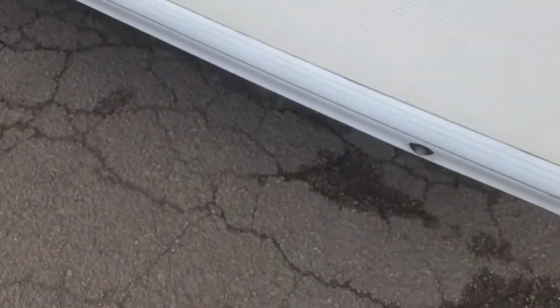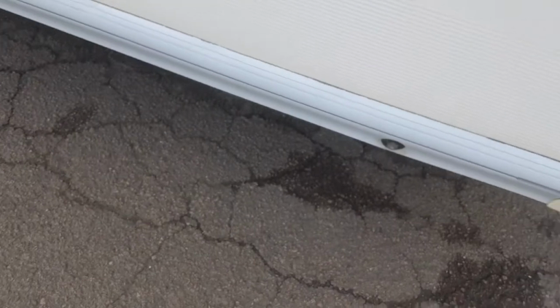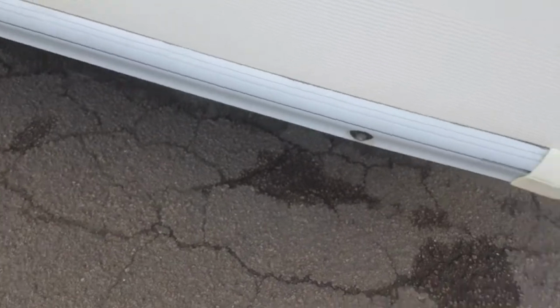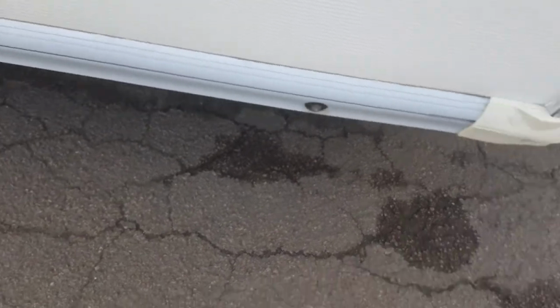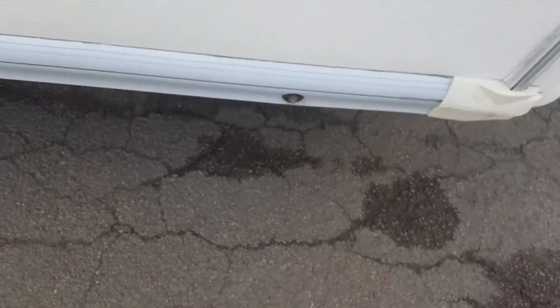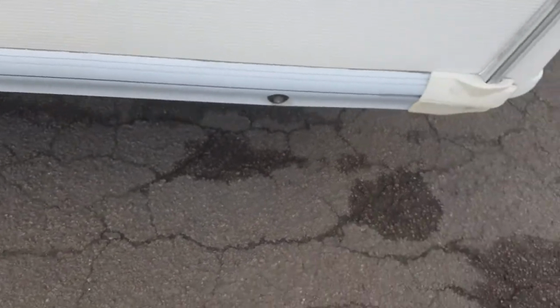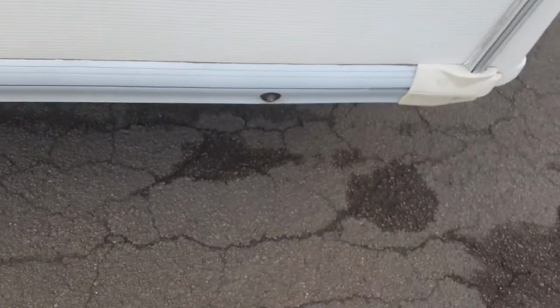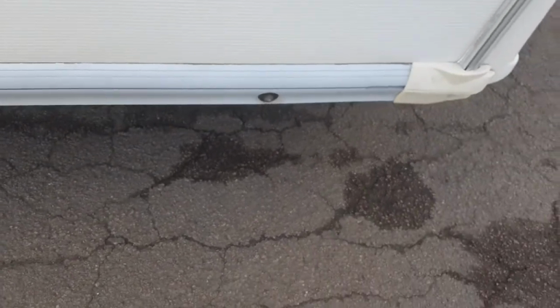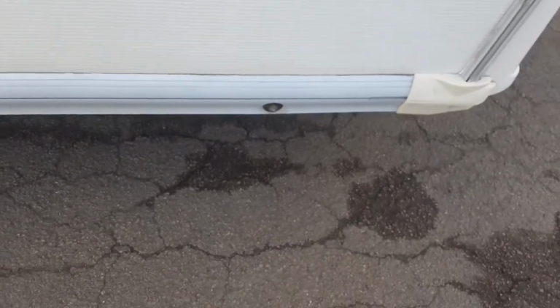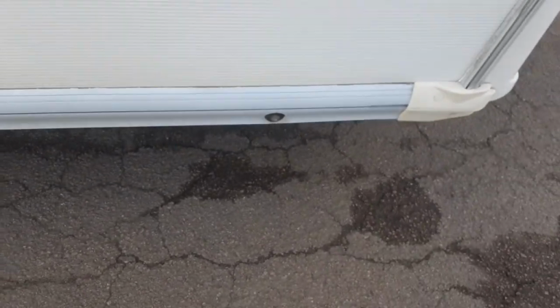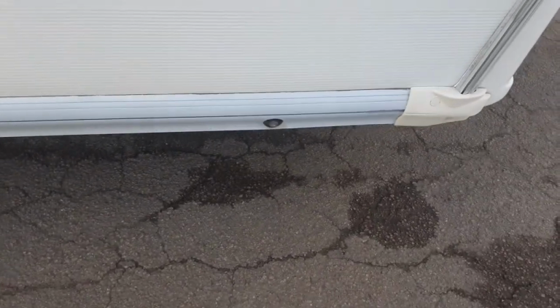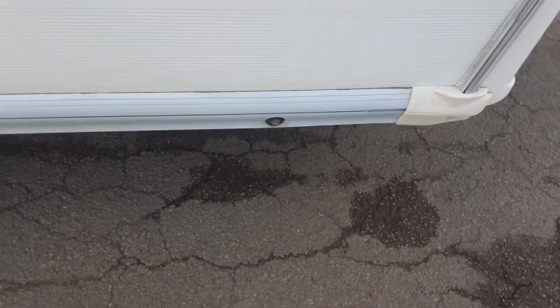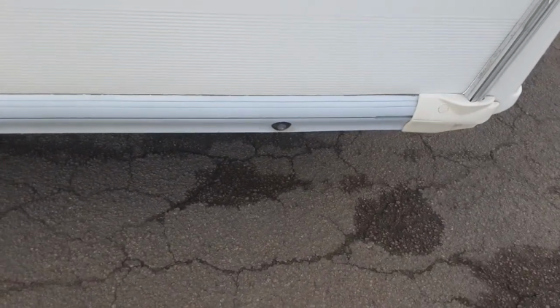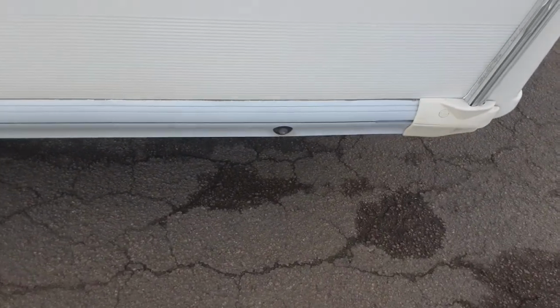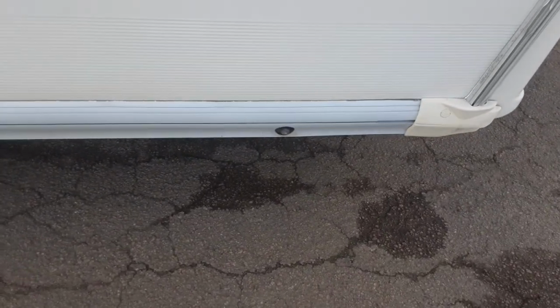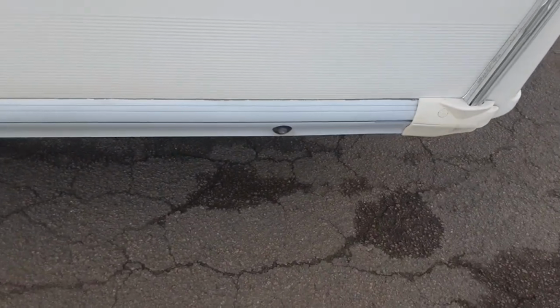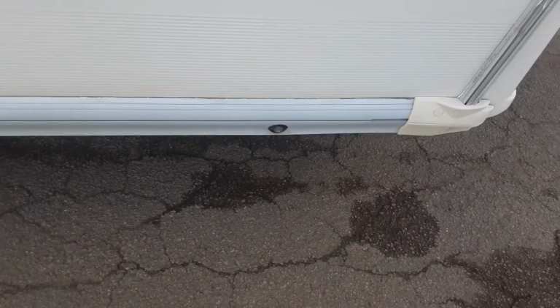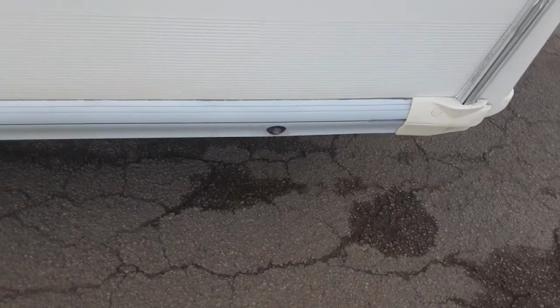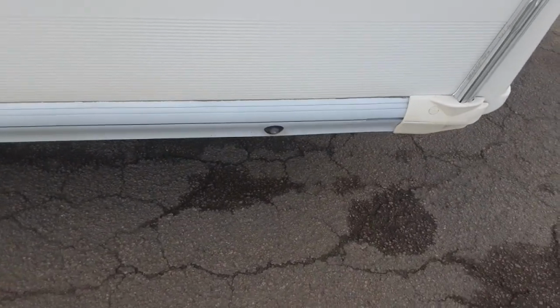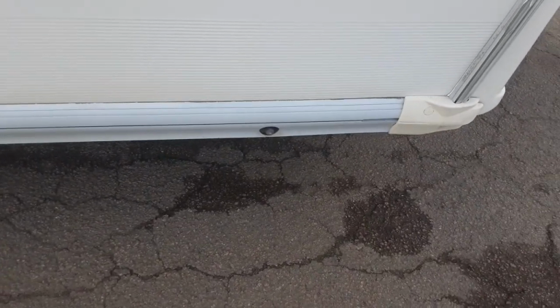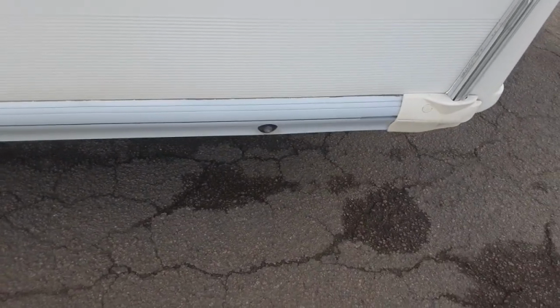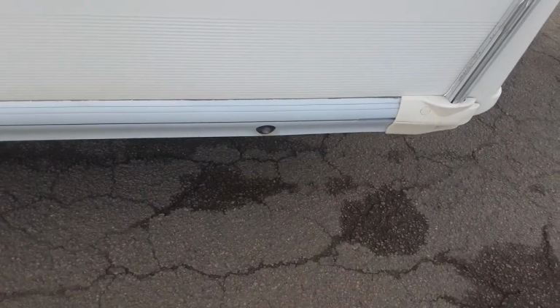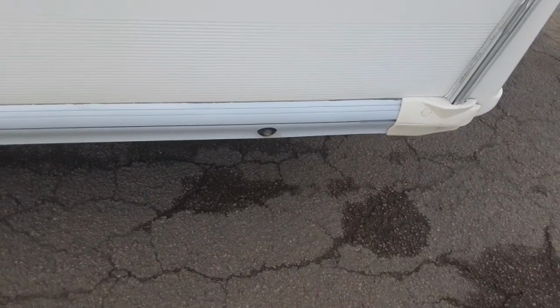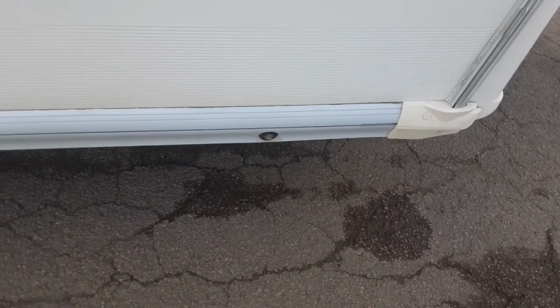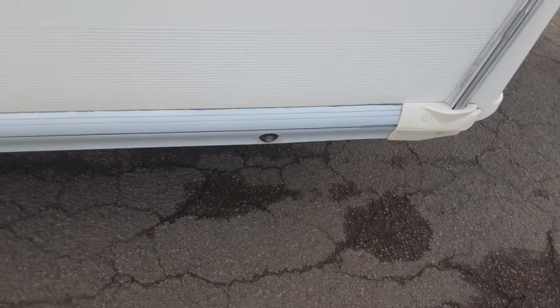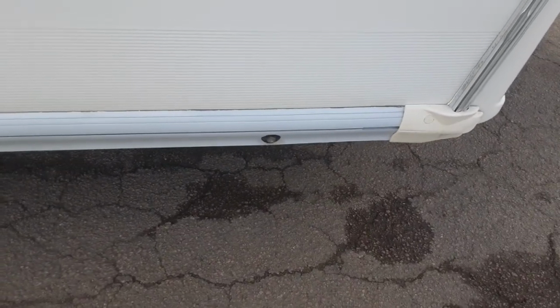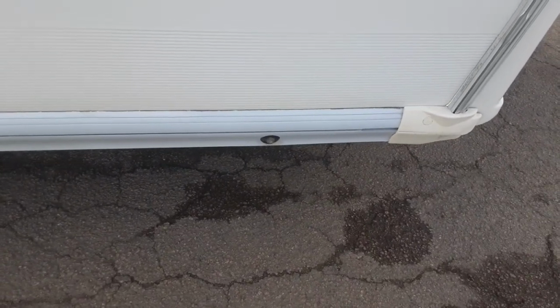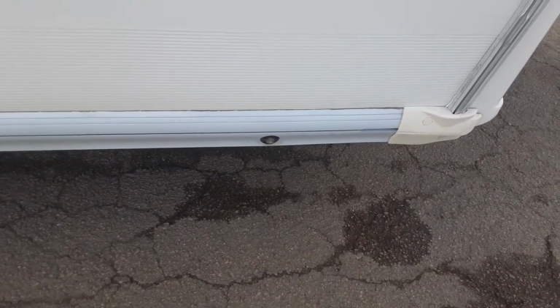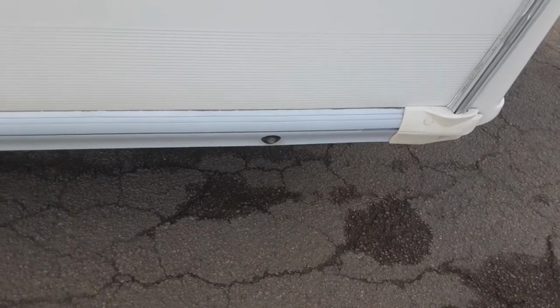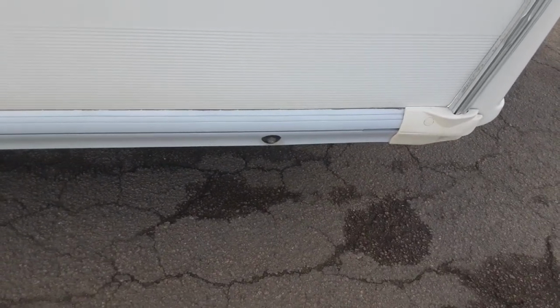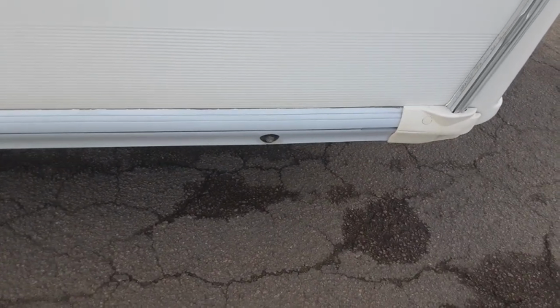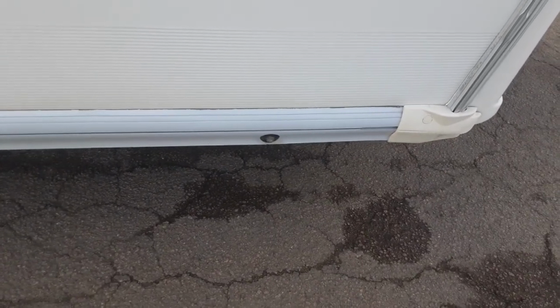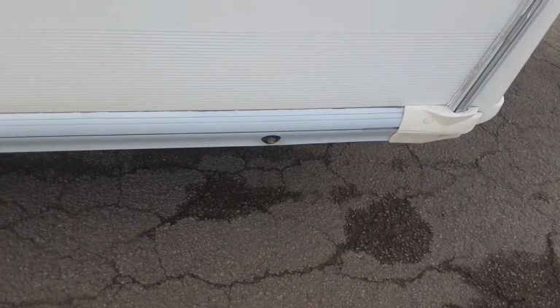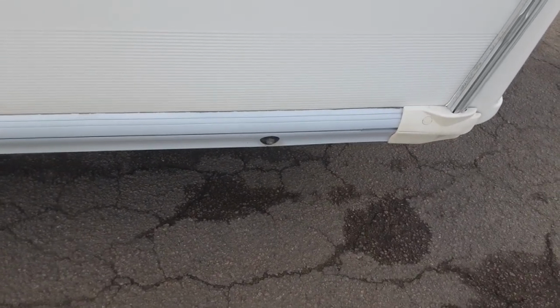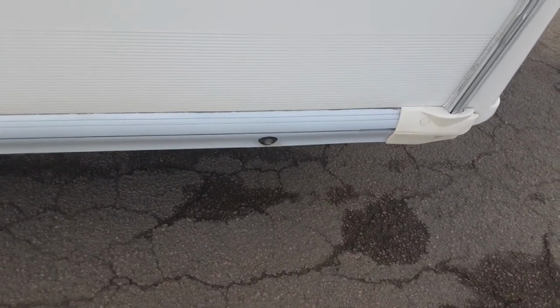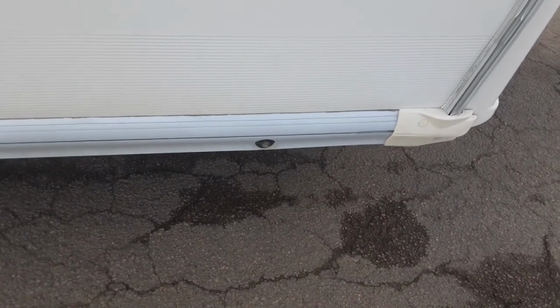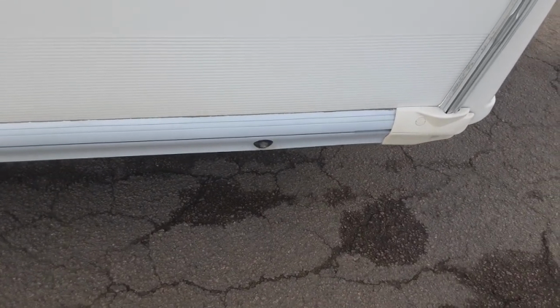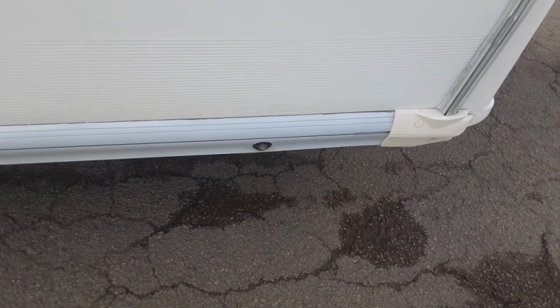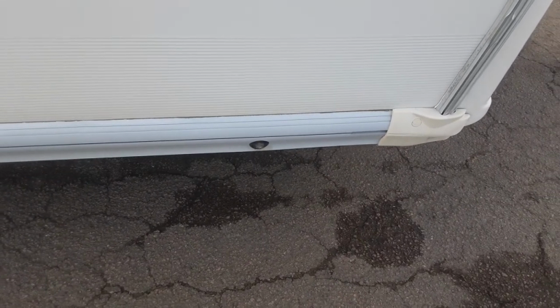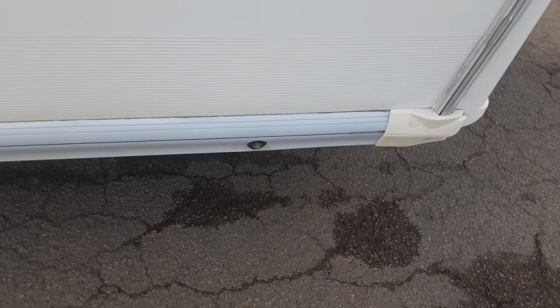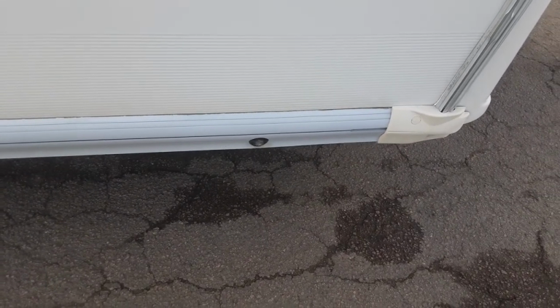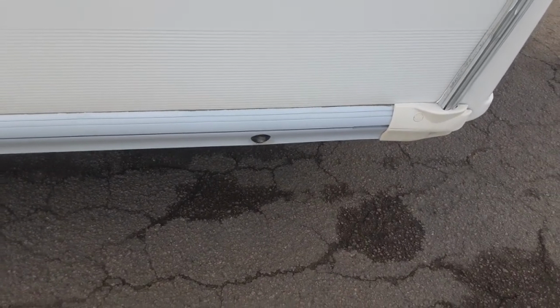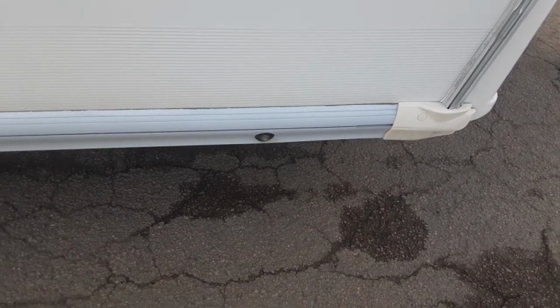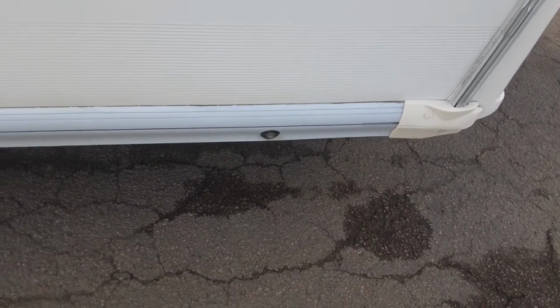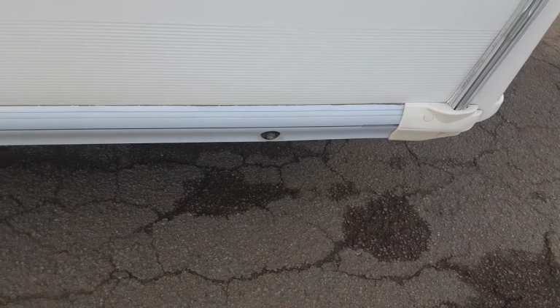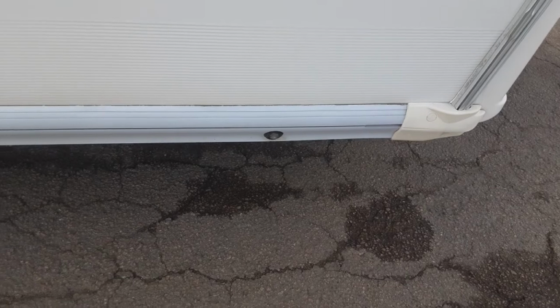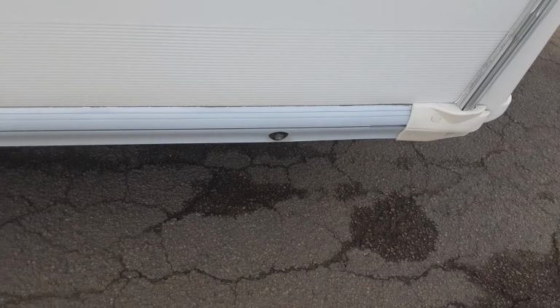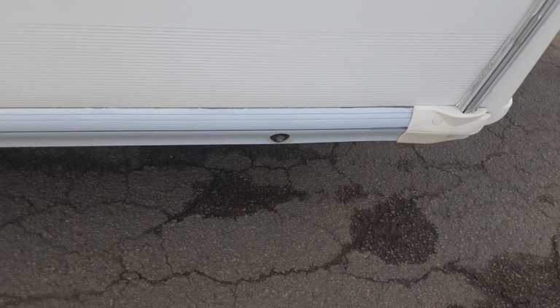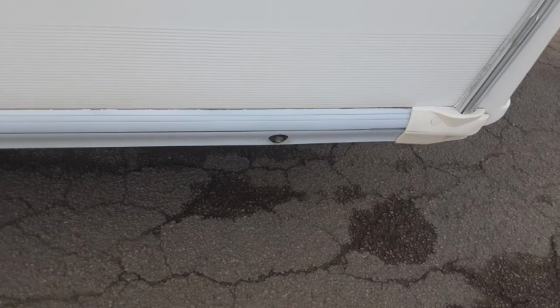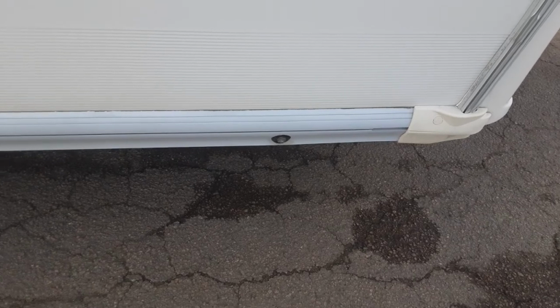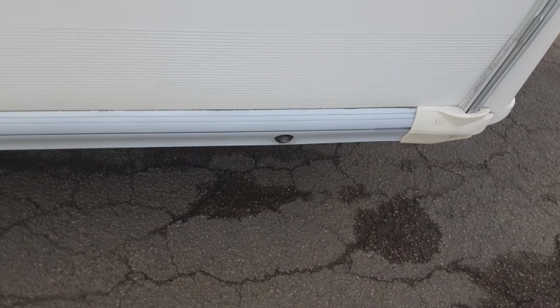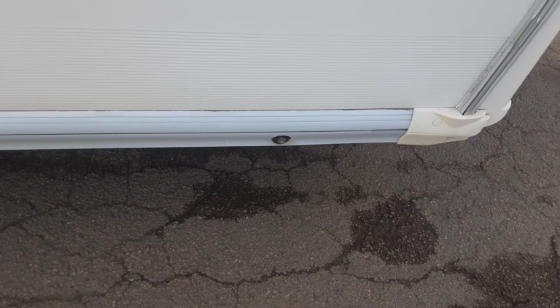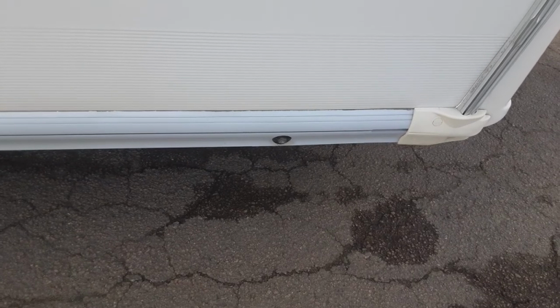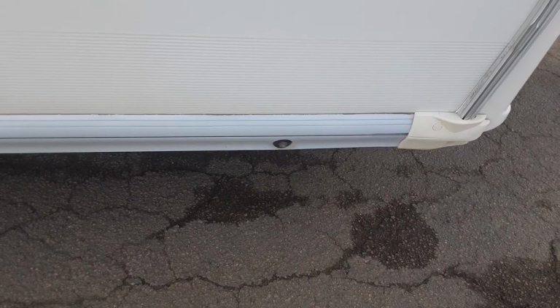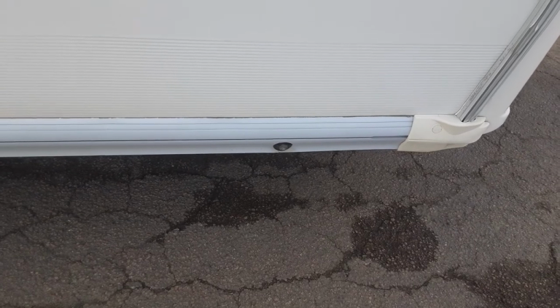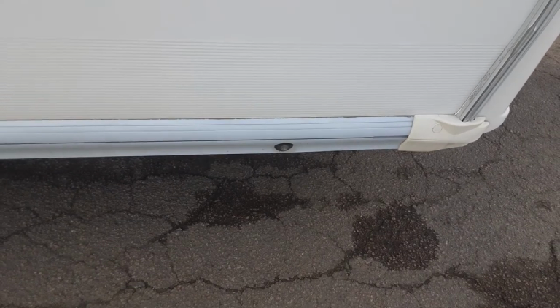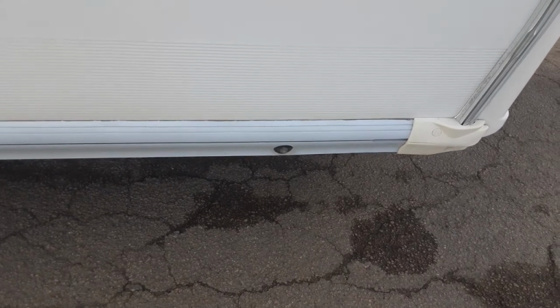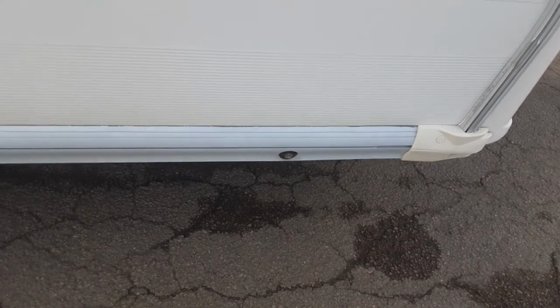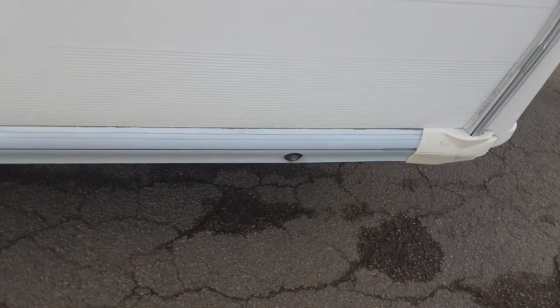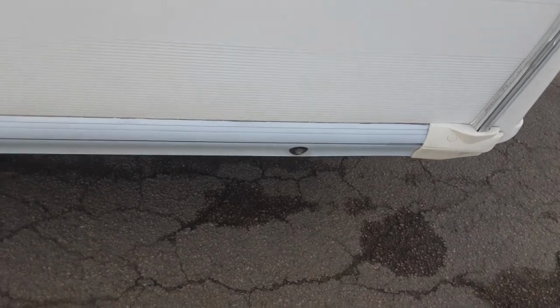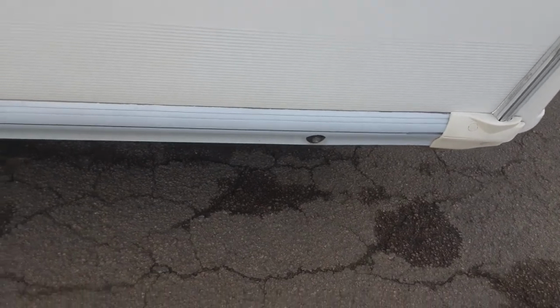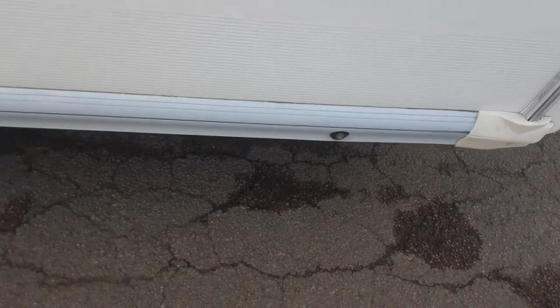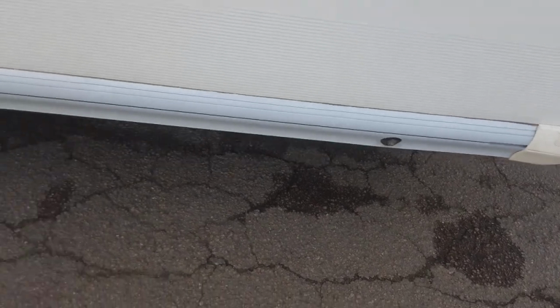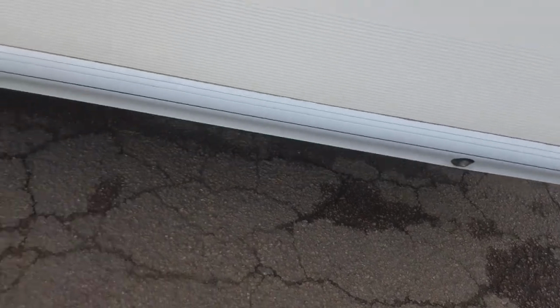On each side at the front of the van you have your wind-down legs to stabilise the caravan. They are only there for stabilising the van — you never lift the caravan with the wind-down legs.